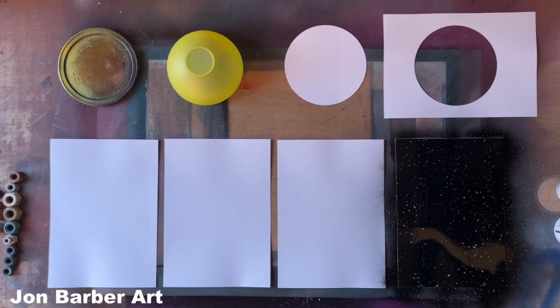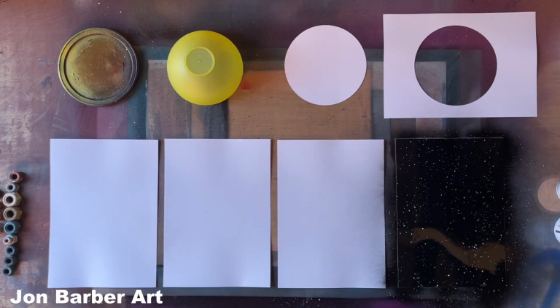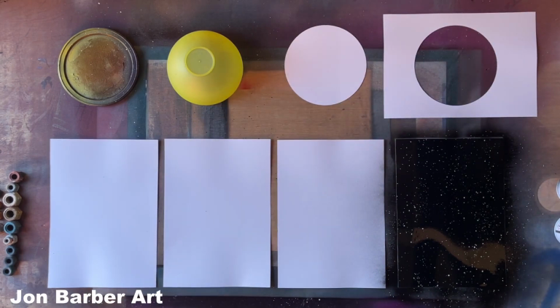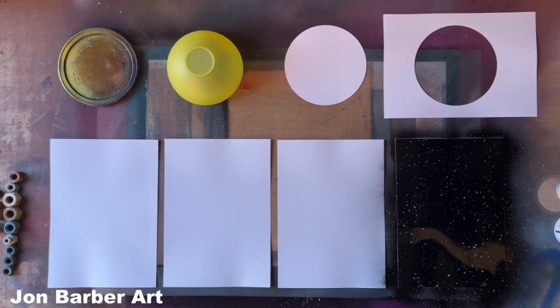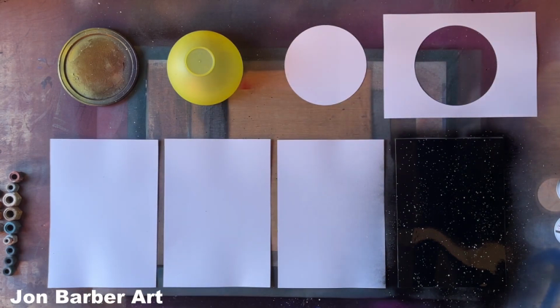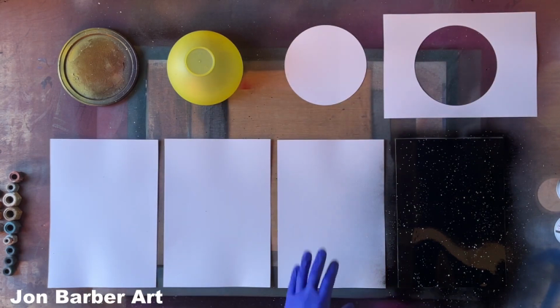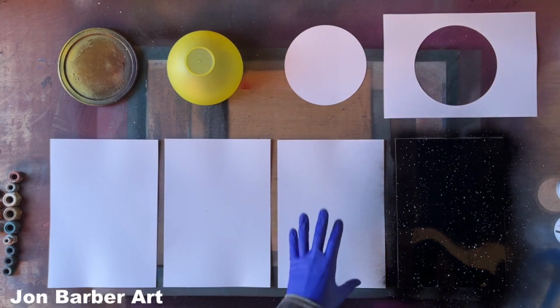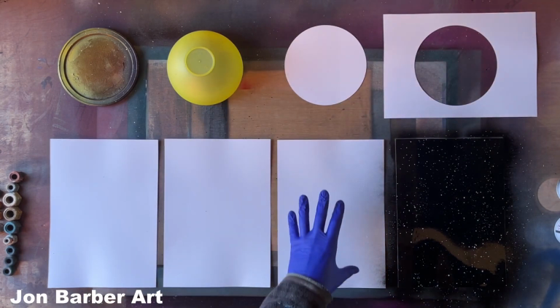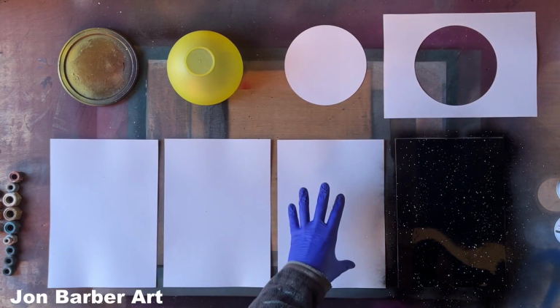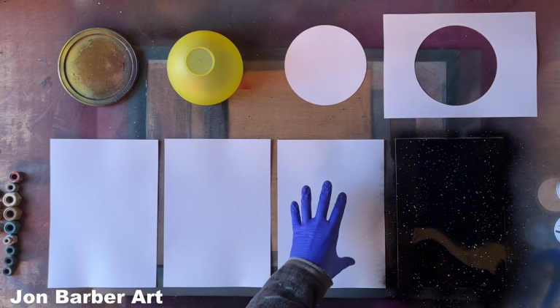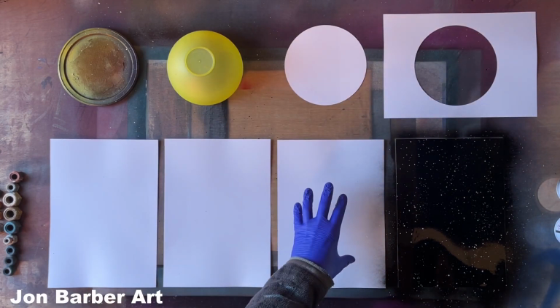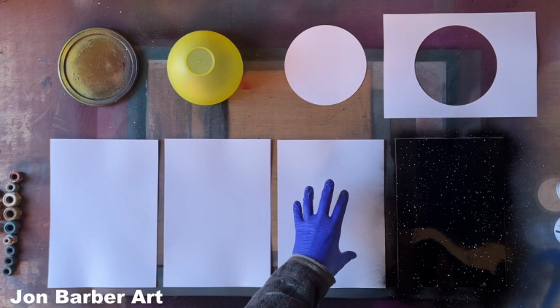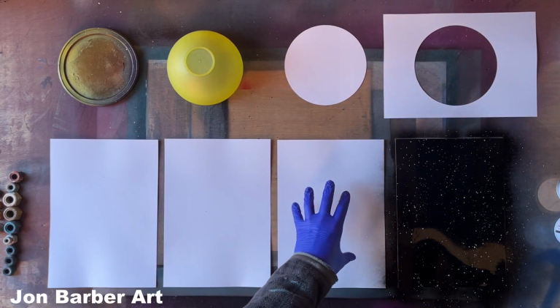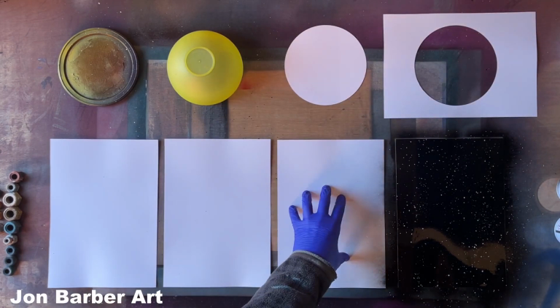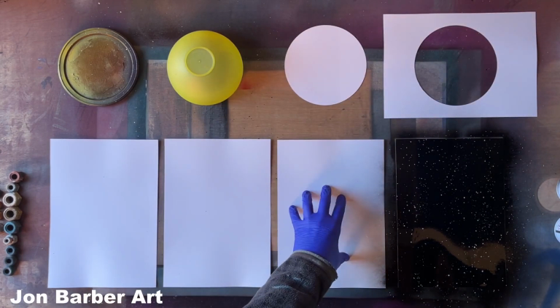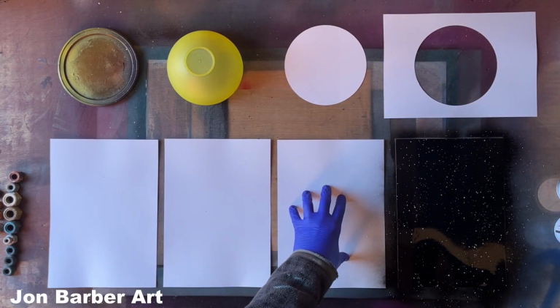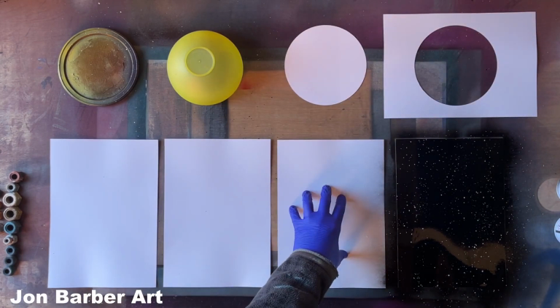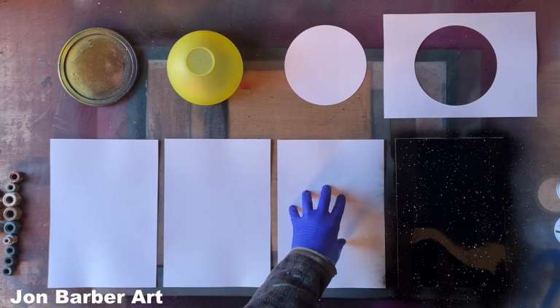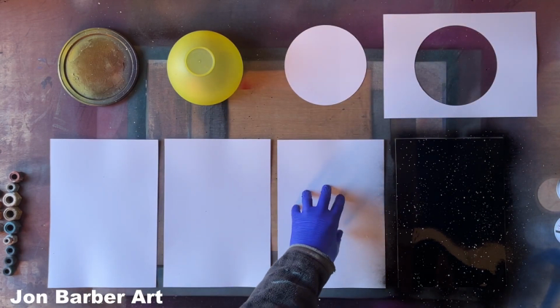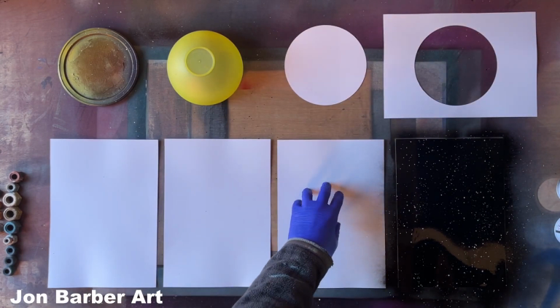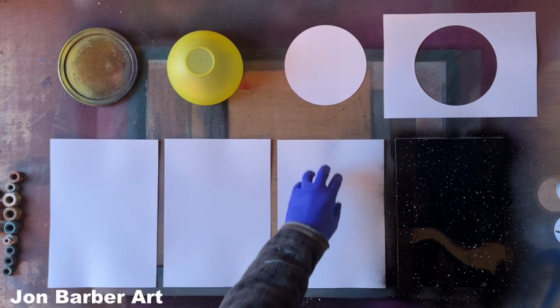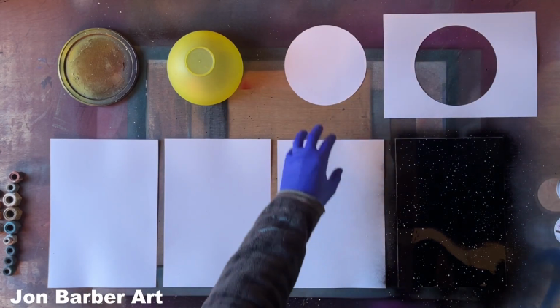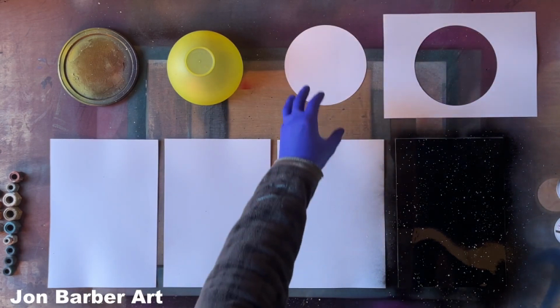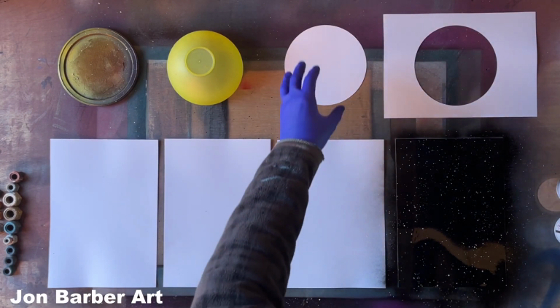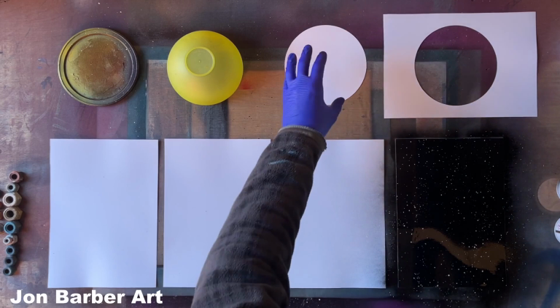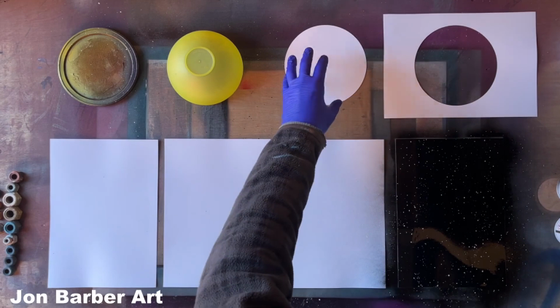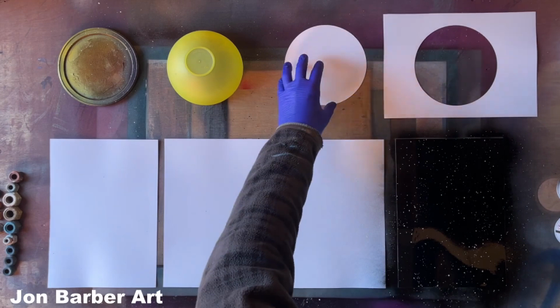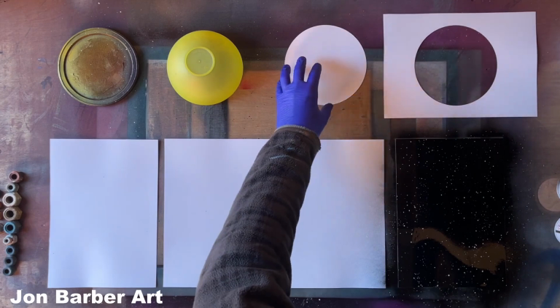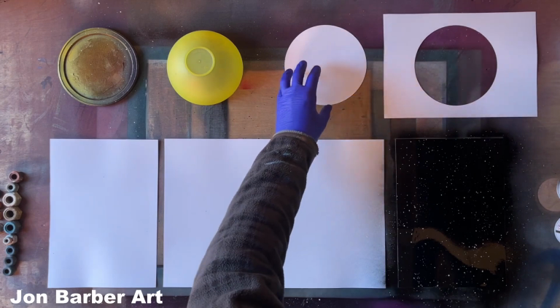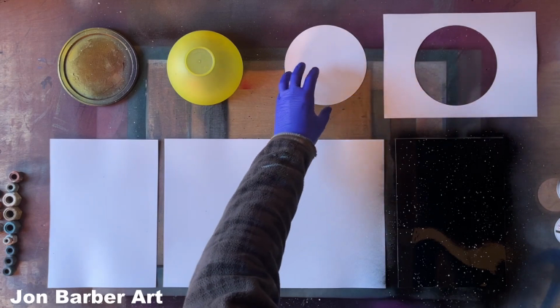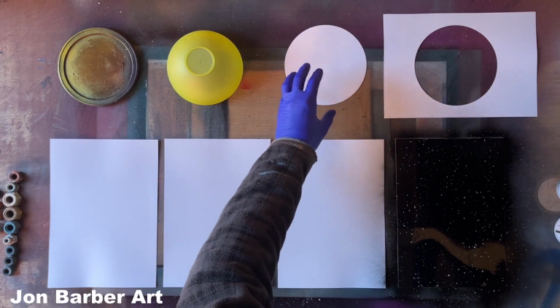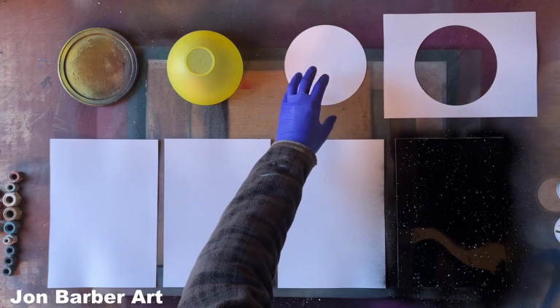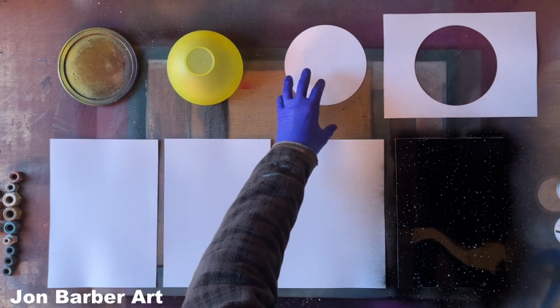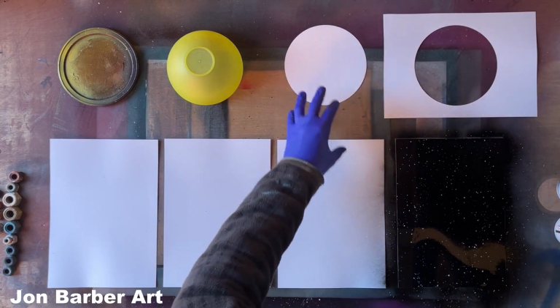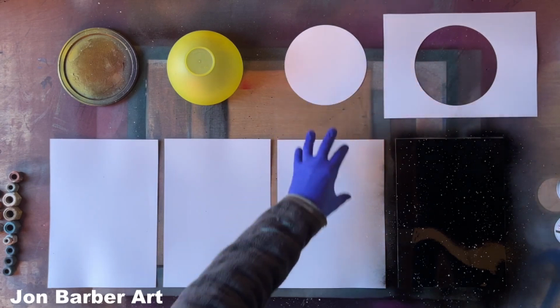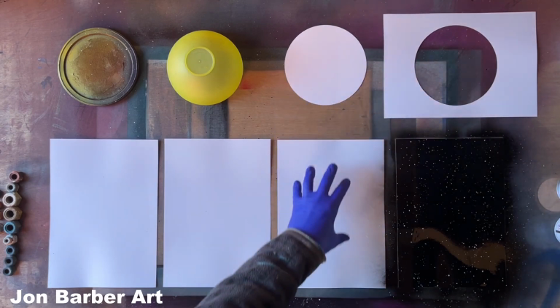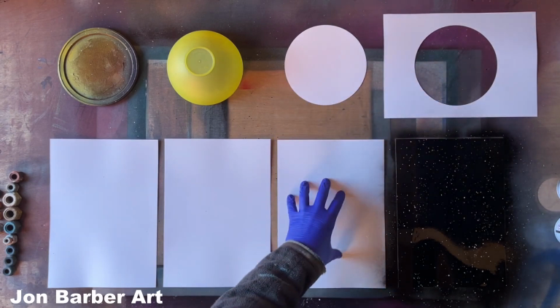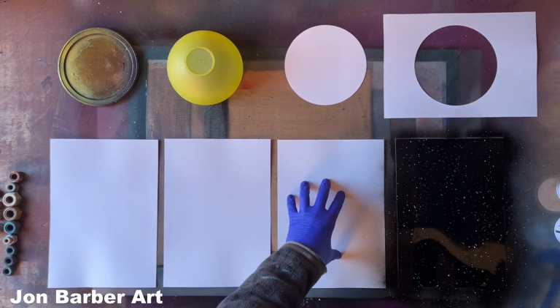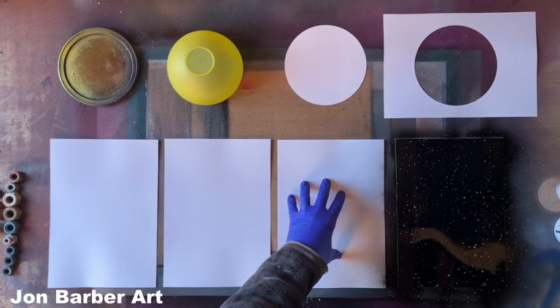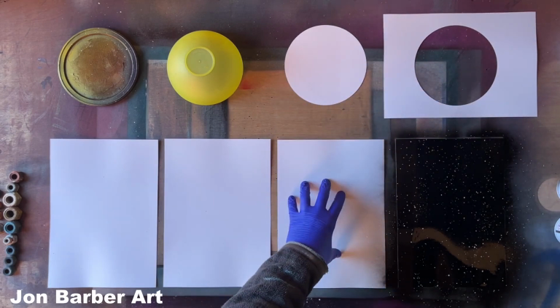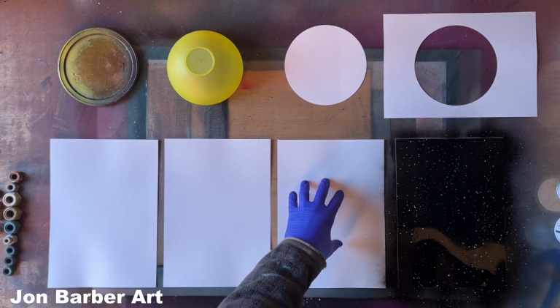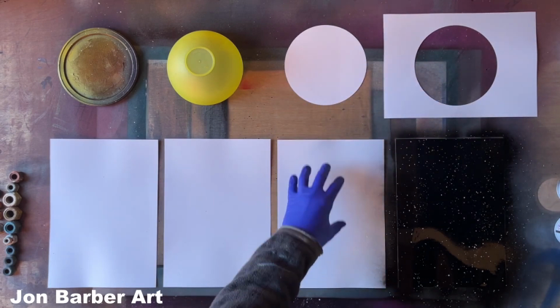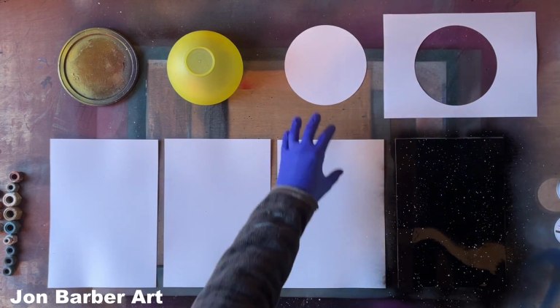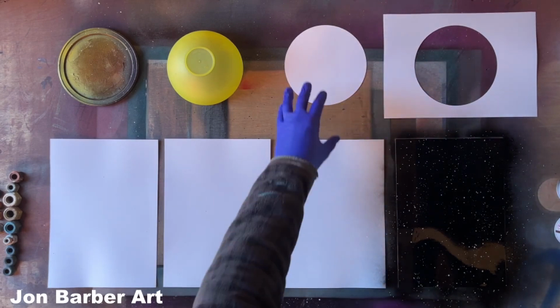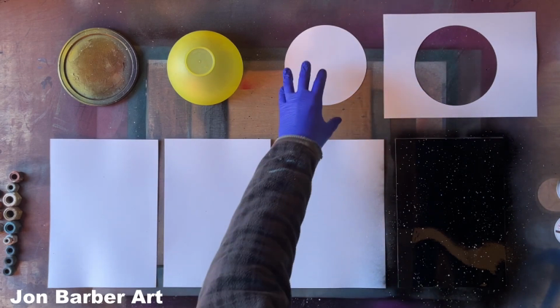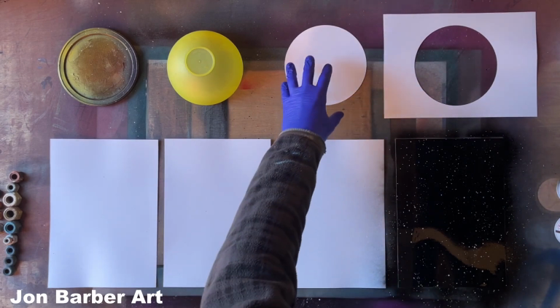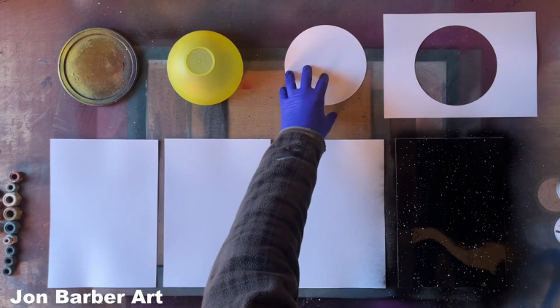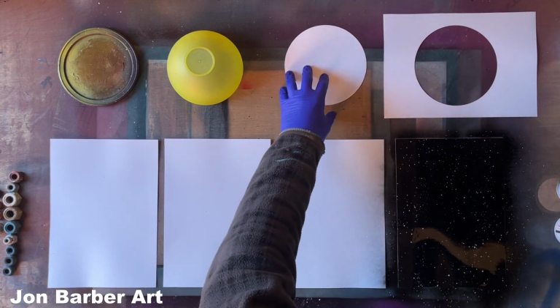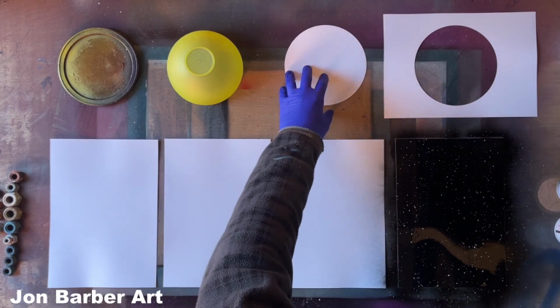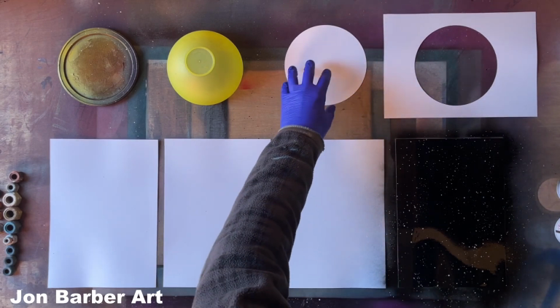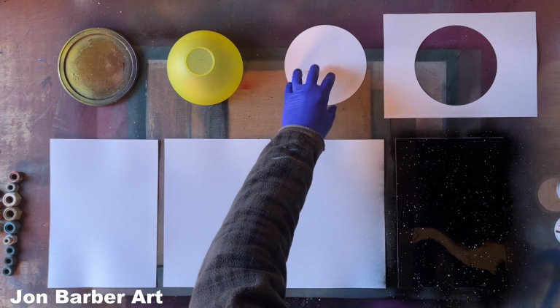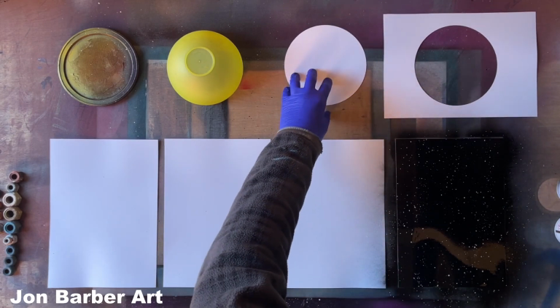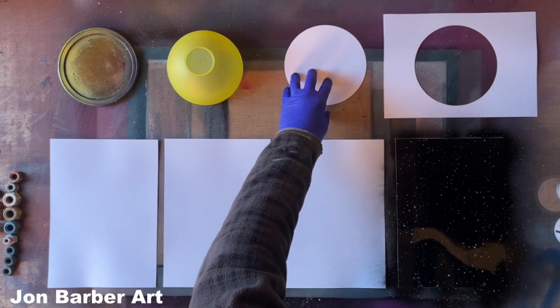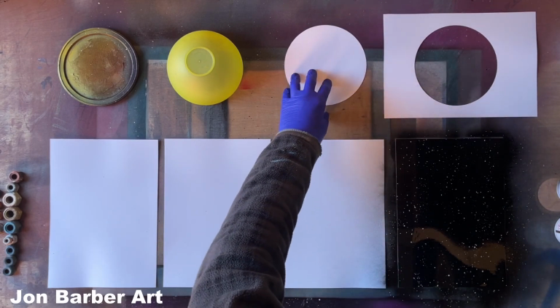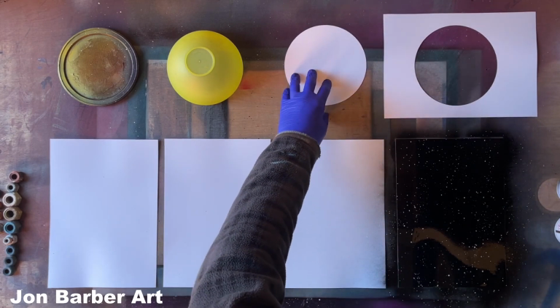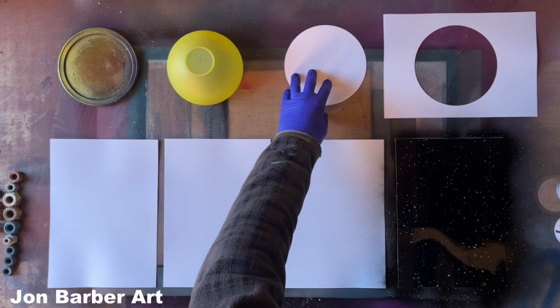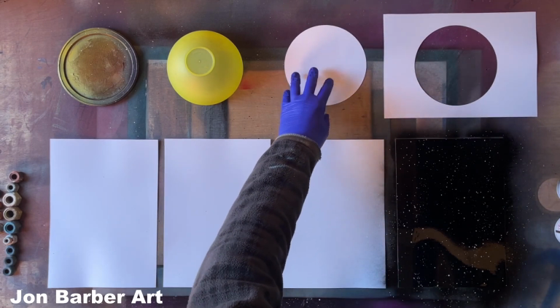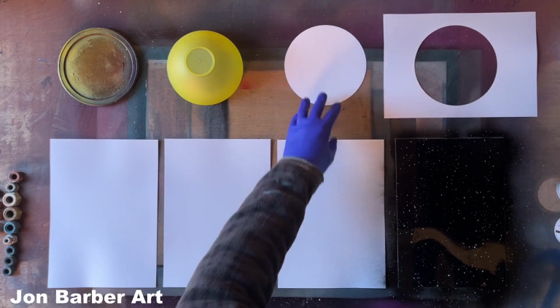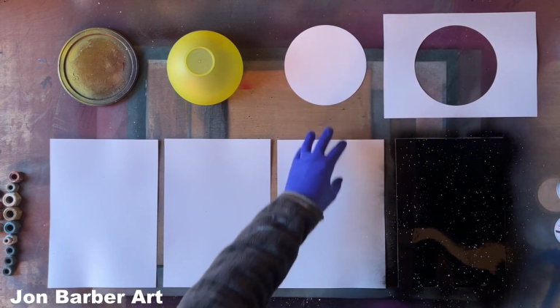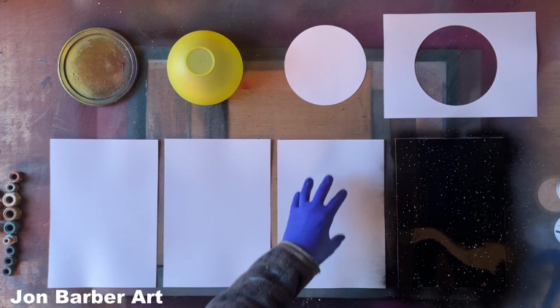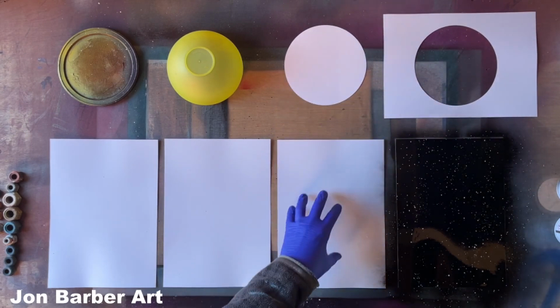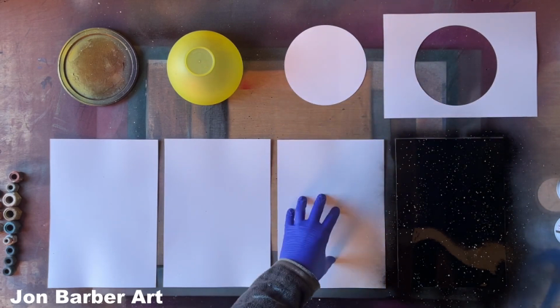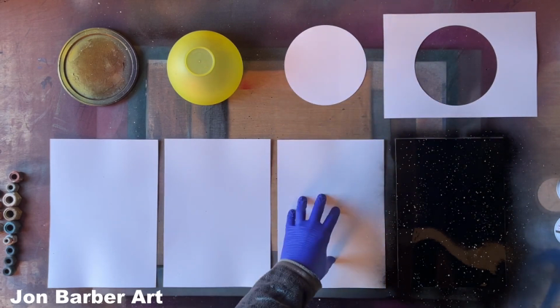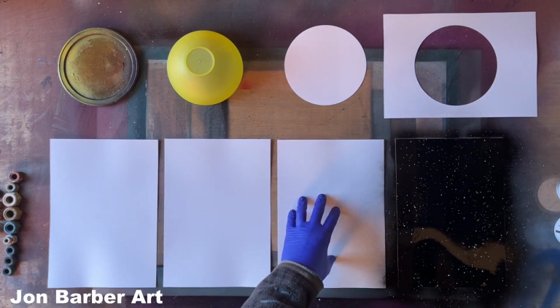The next one I'm going to do is this one, because this also has to be completely dry before placing the stencil on top.